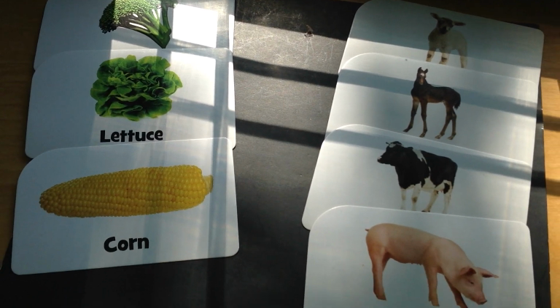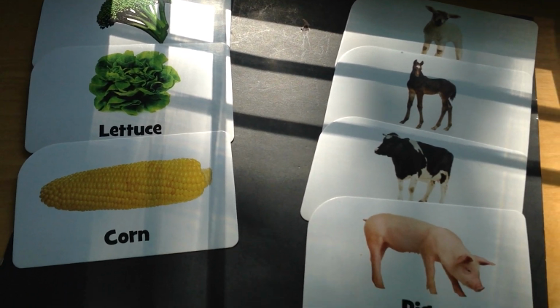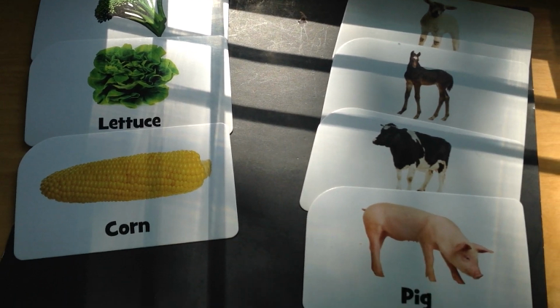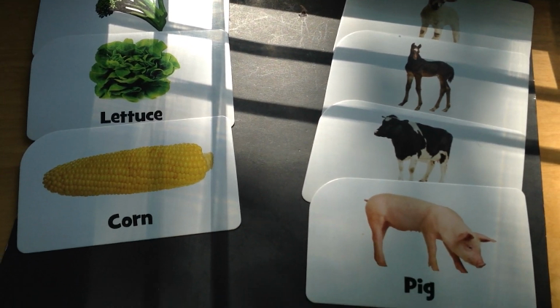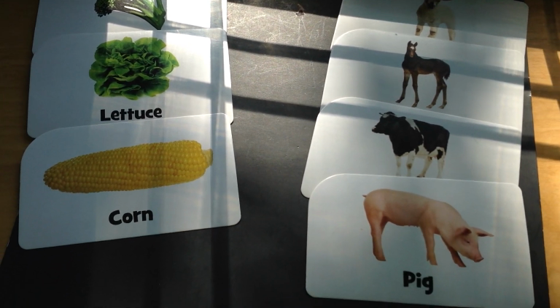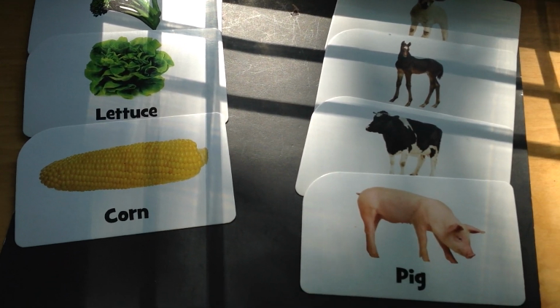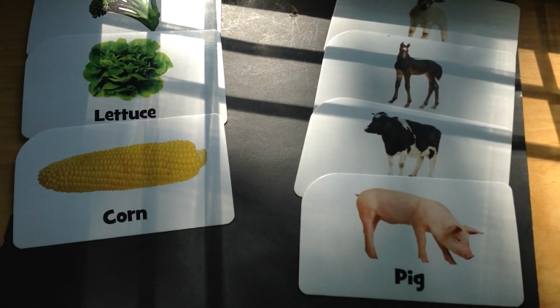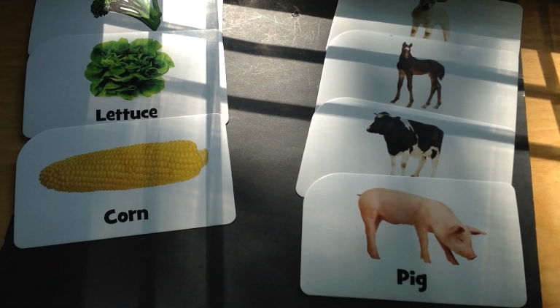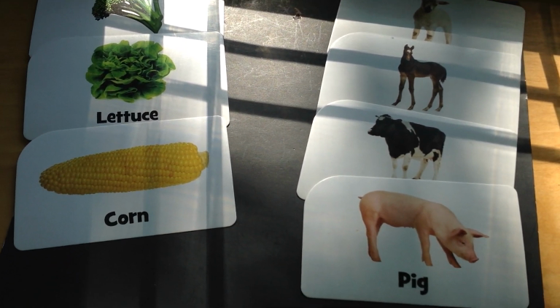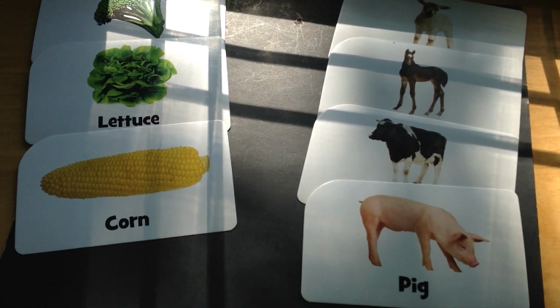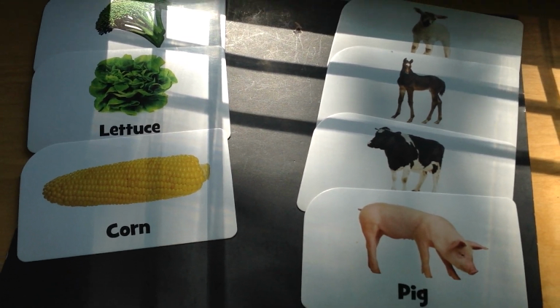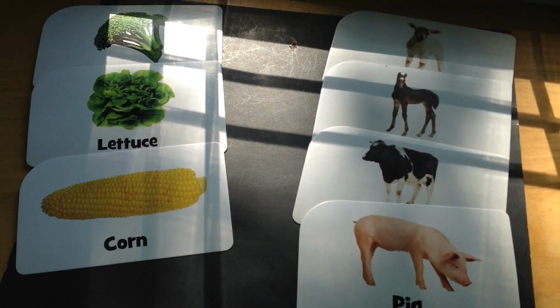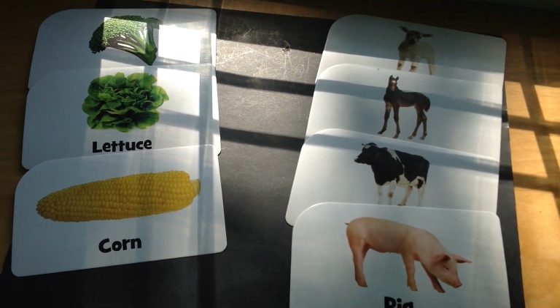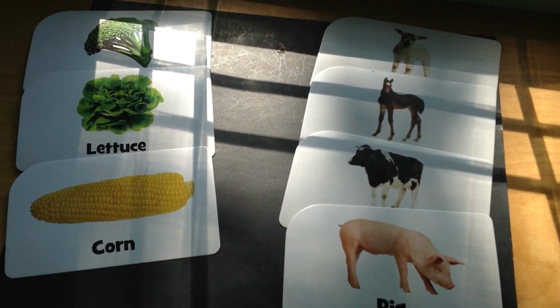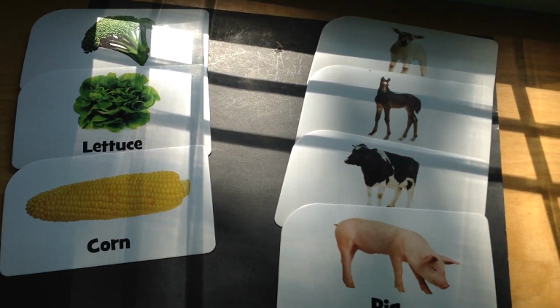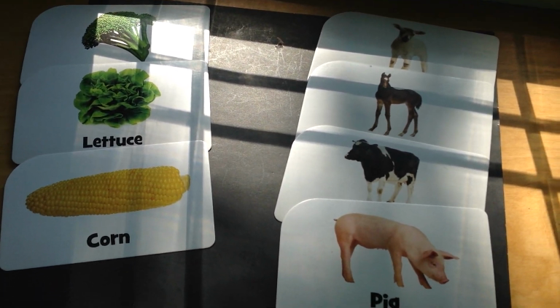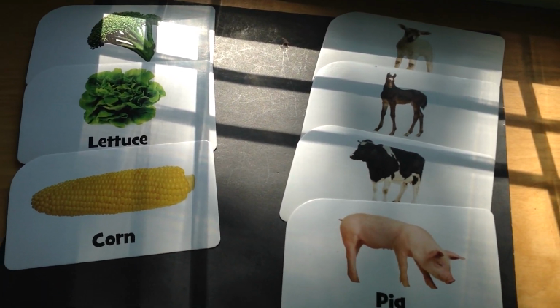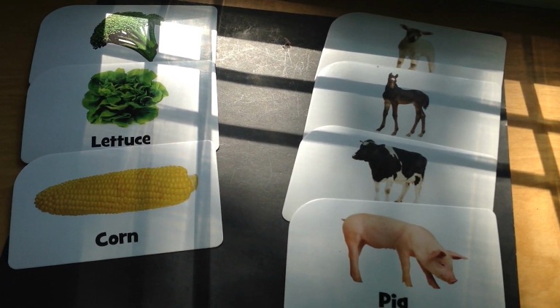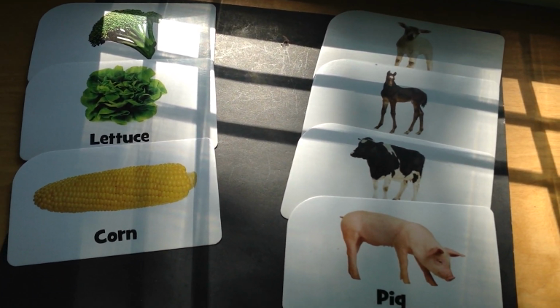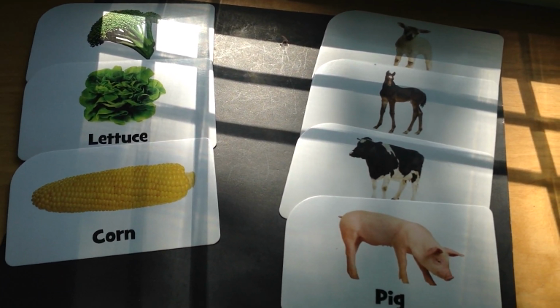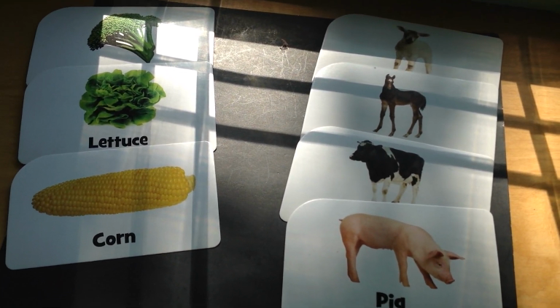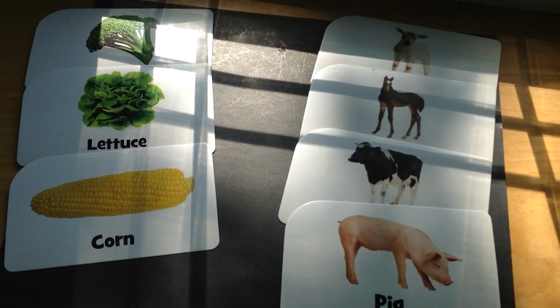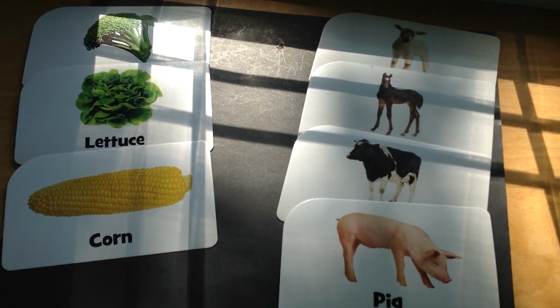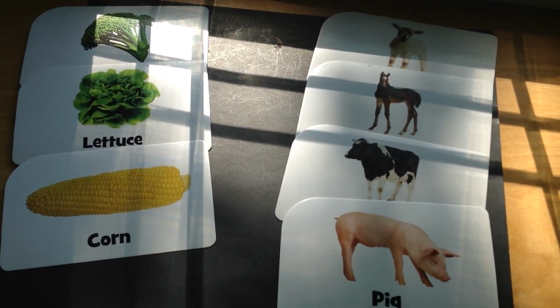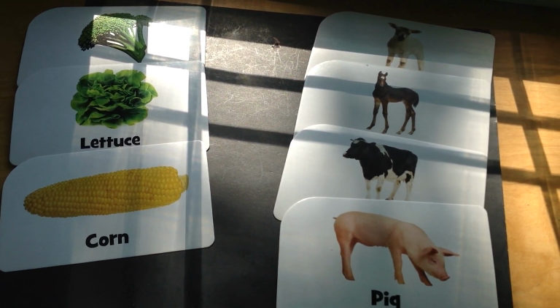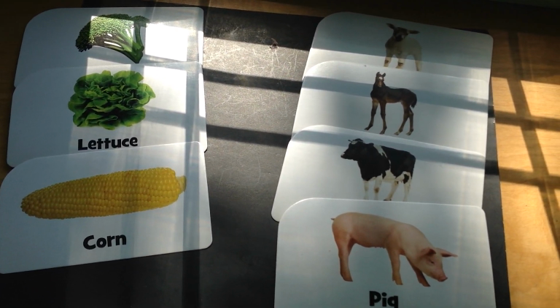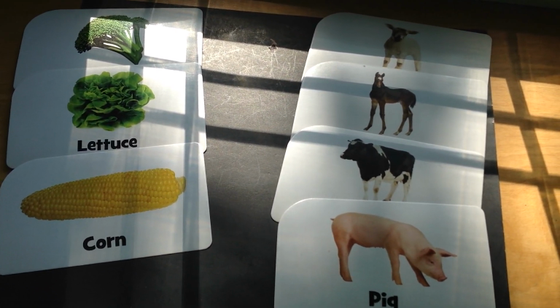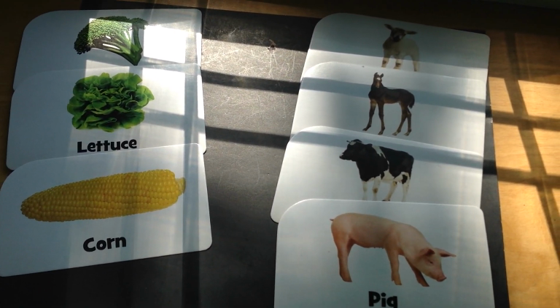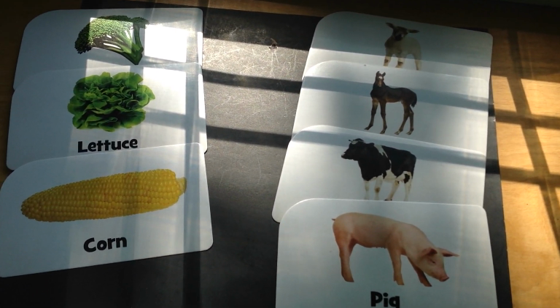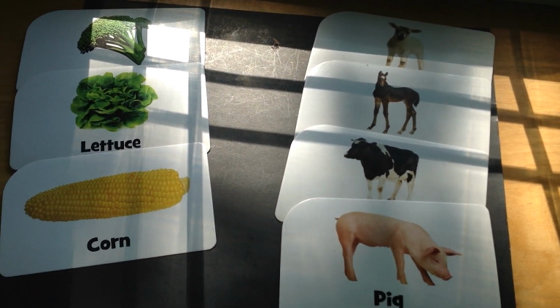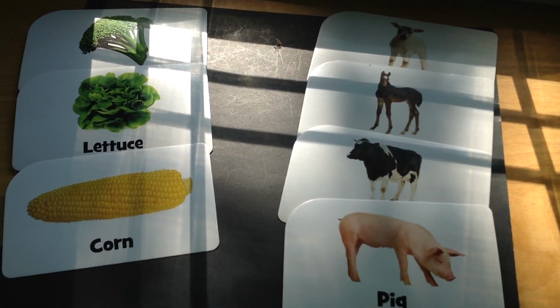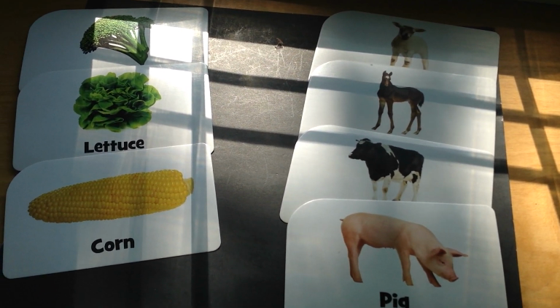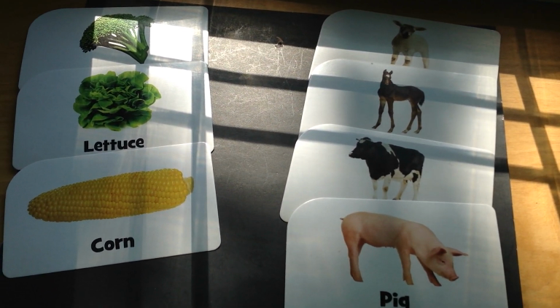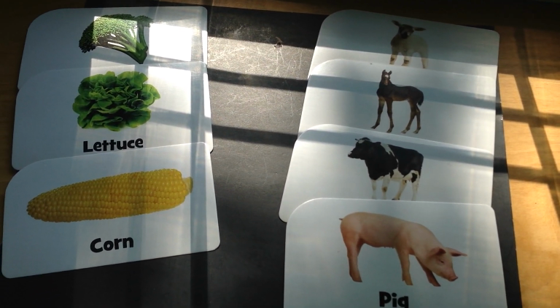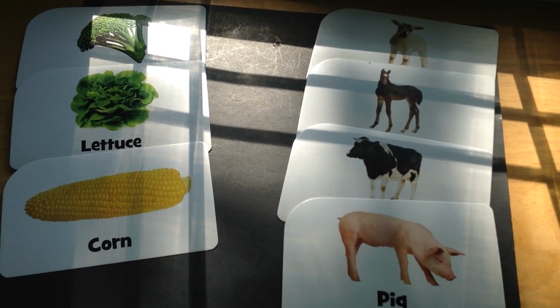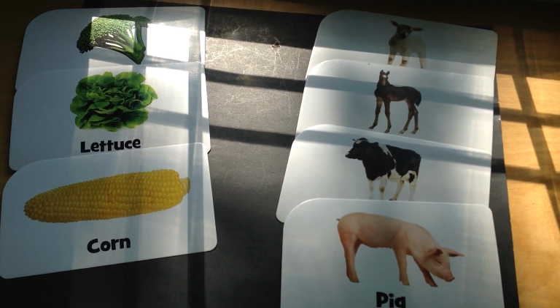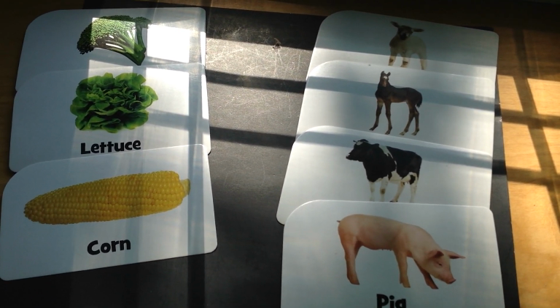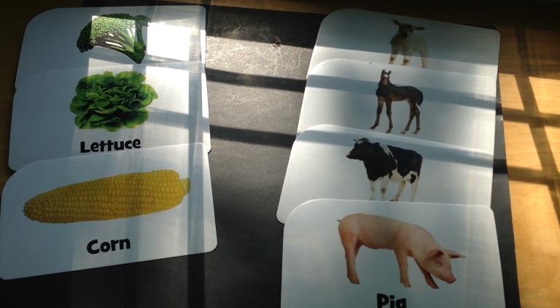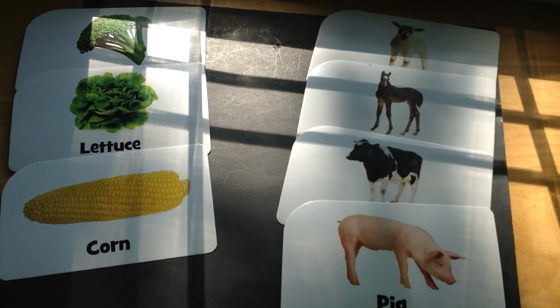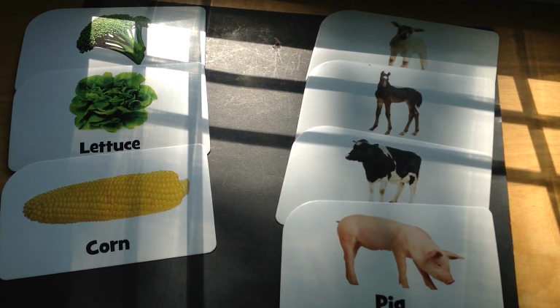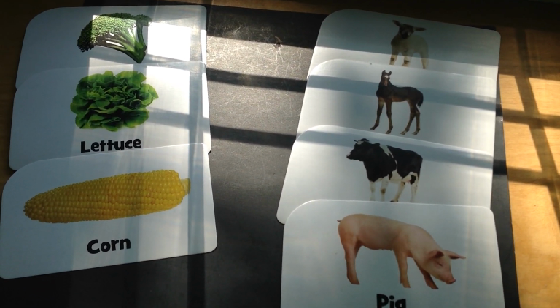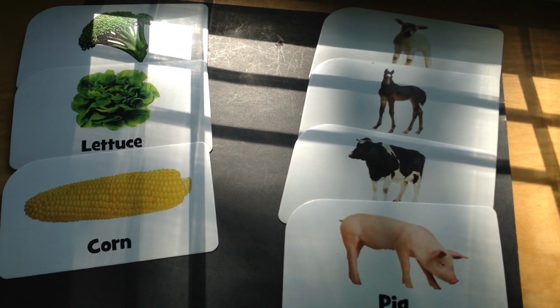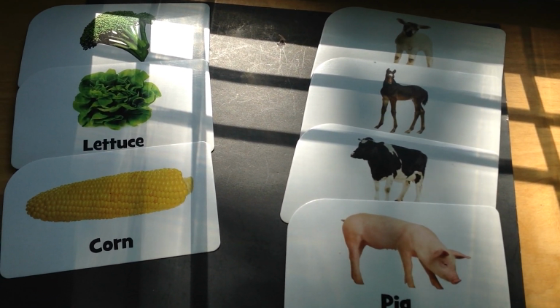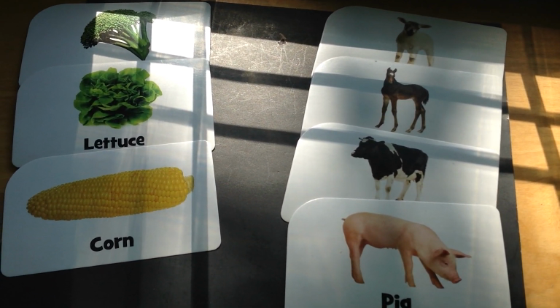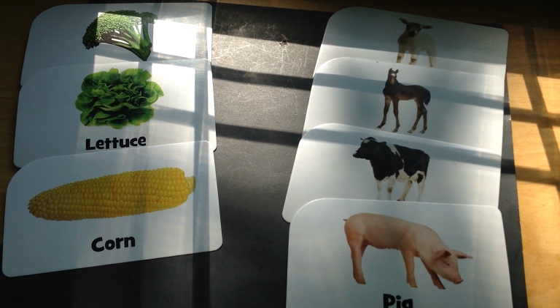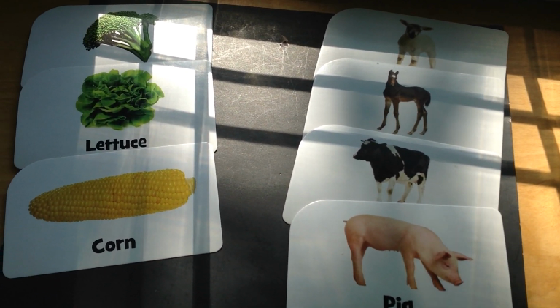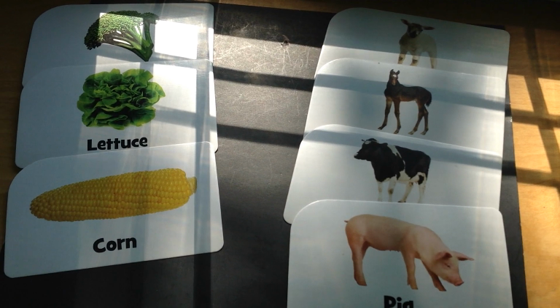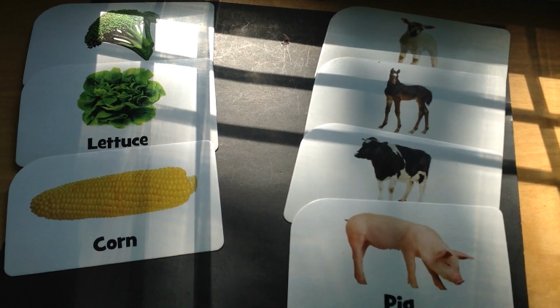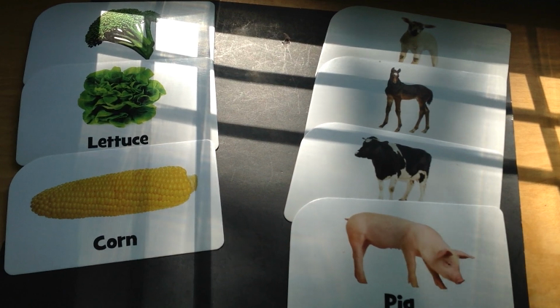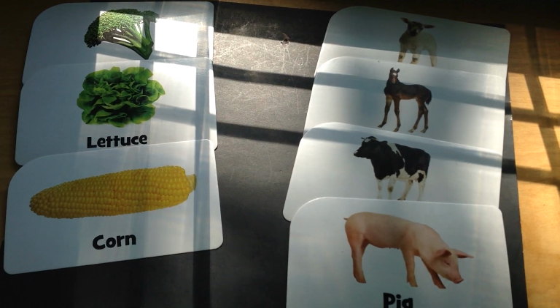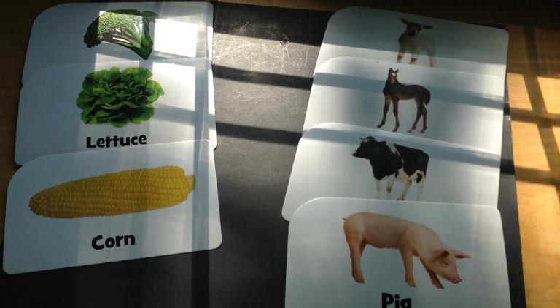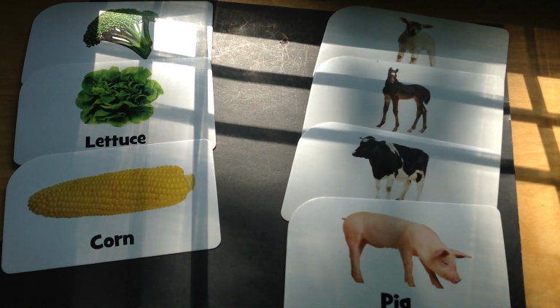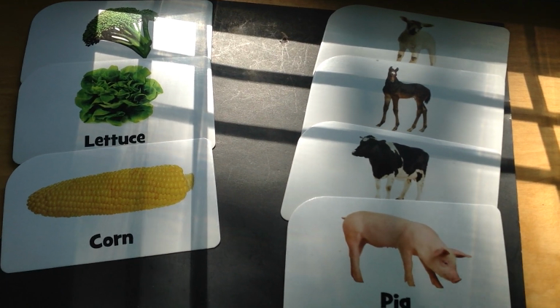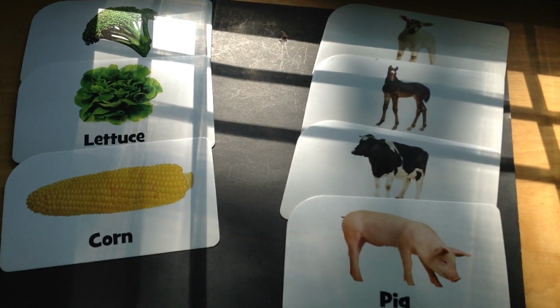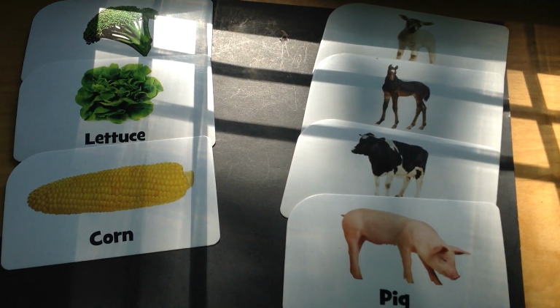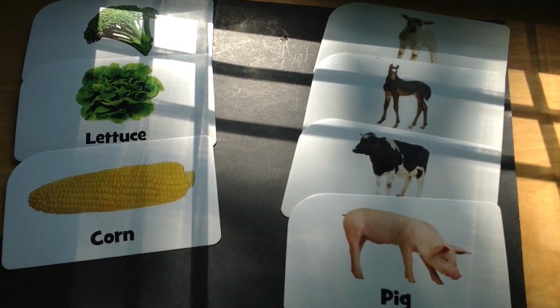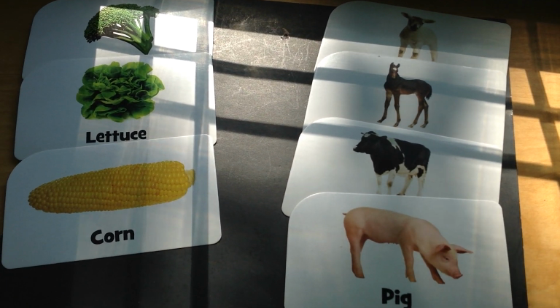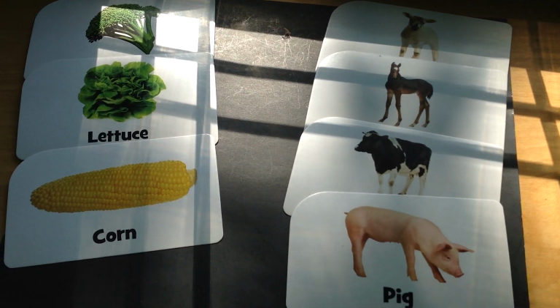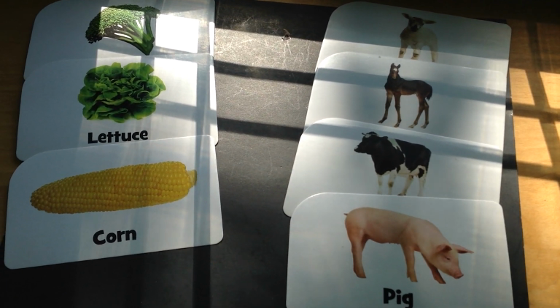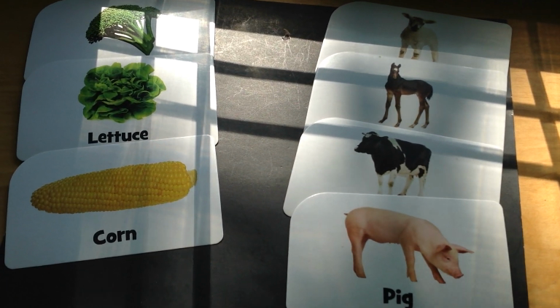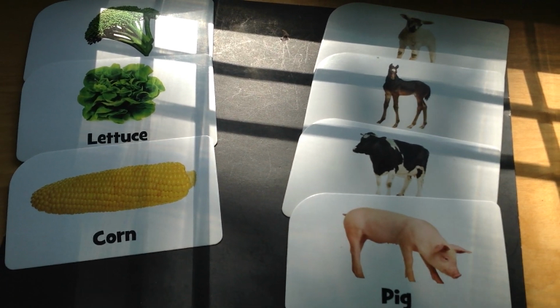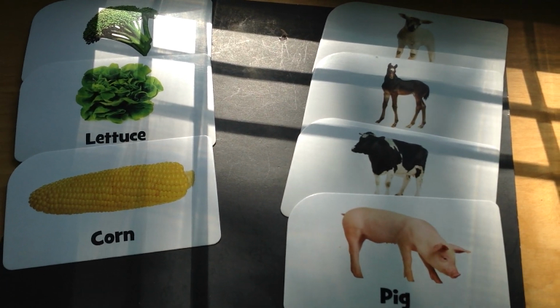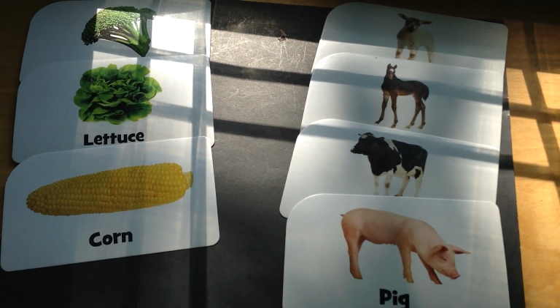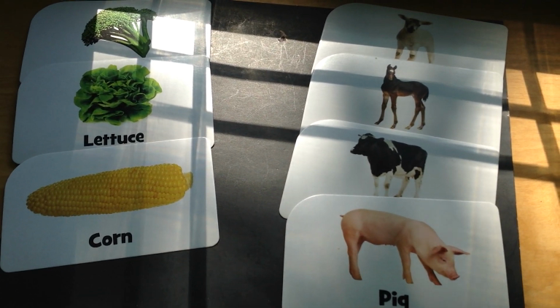Wow, fantastic job sorting. Awesome job. Toodles!